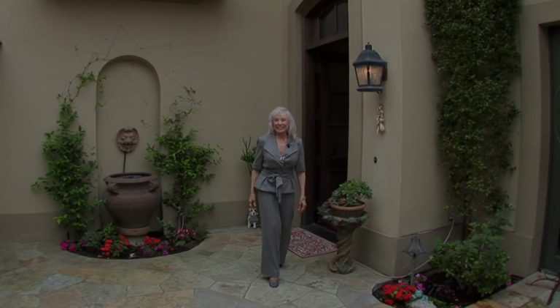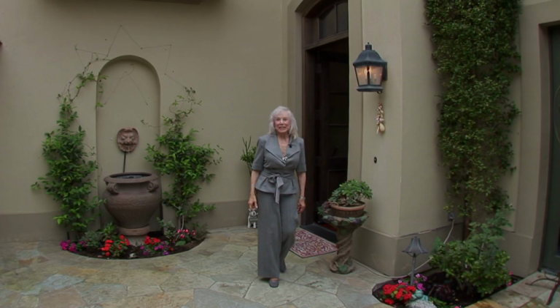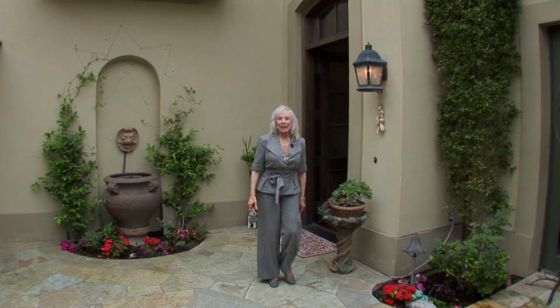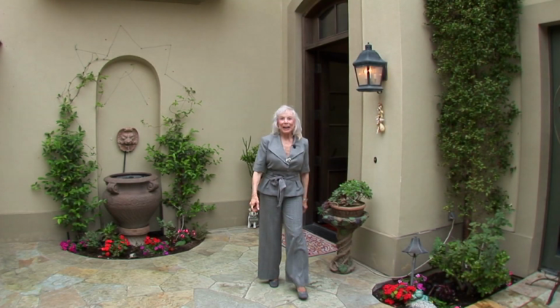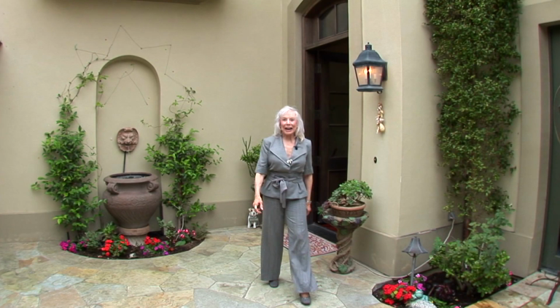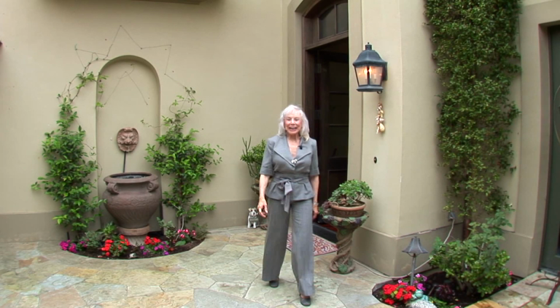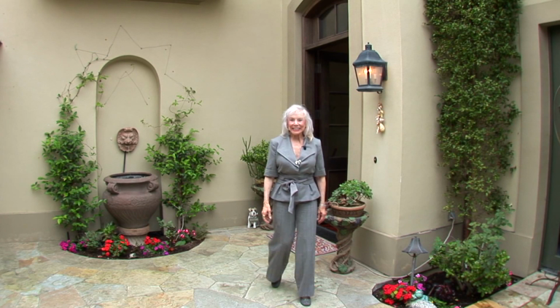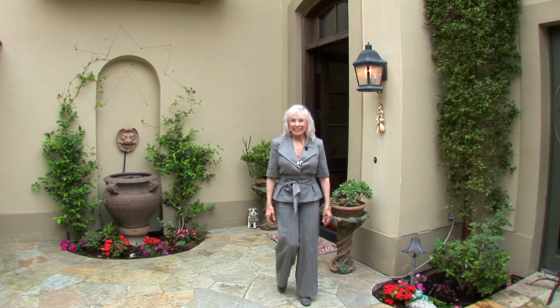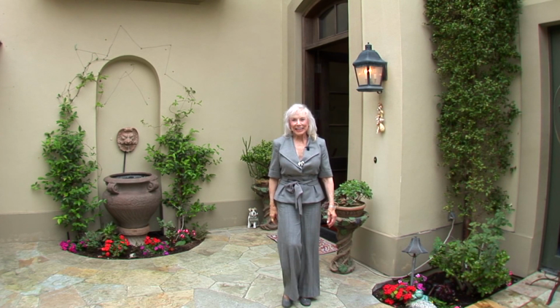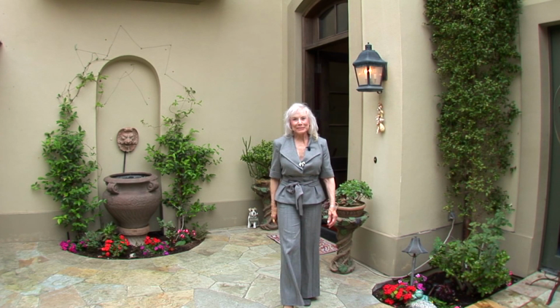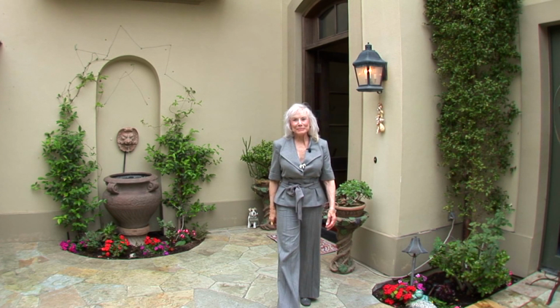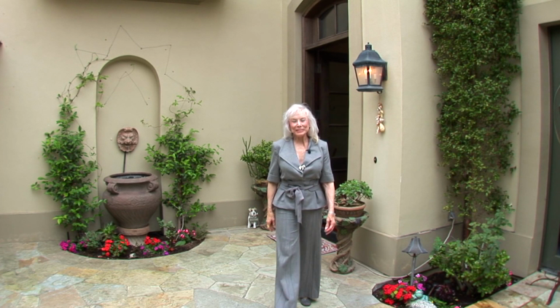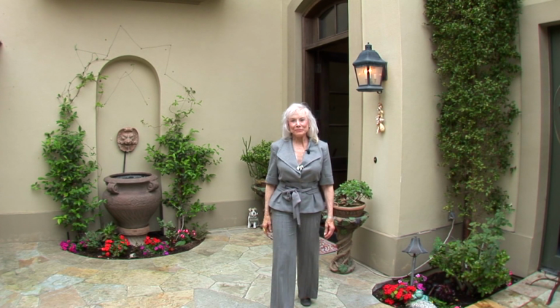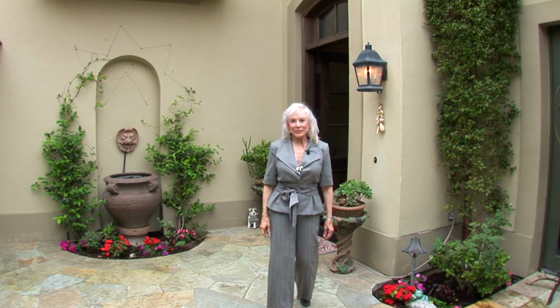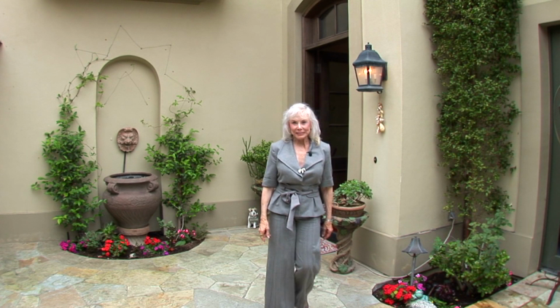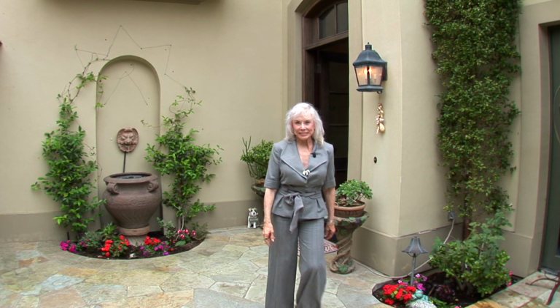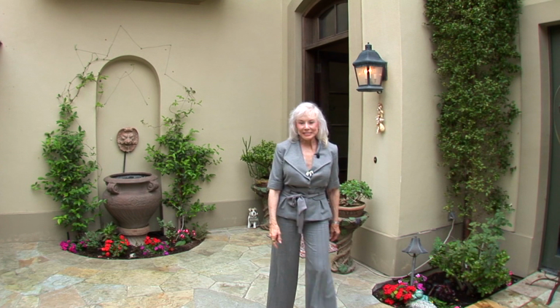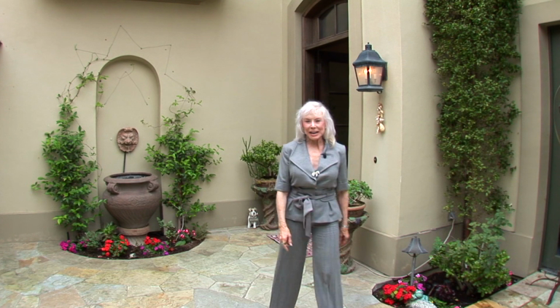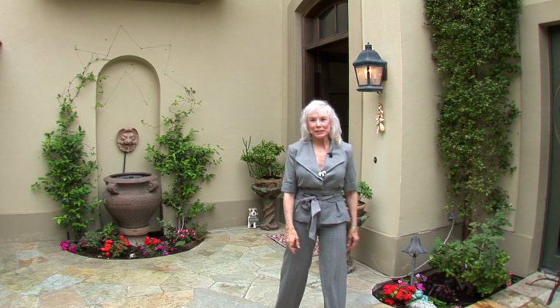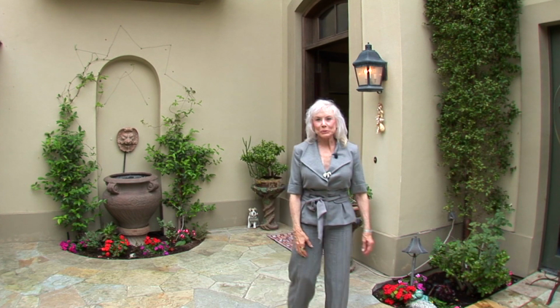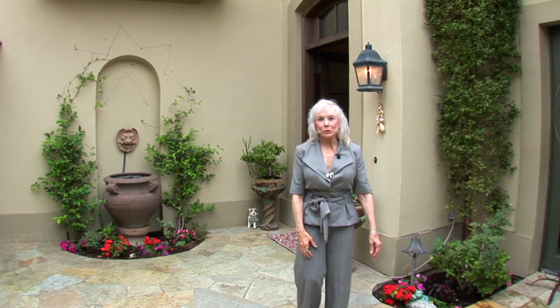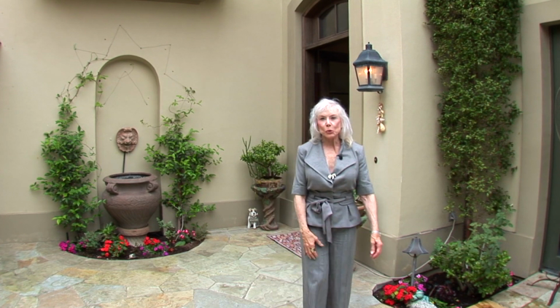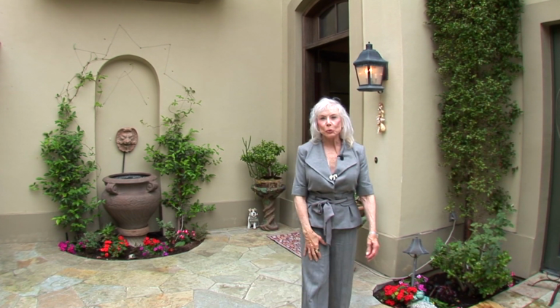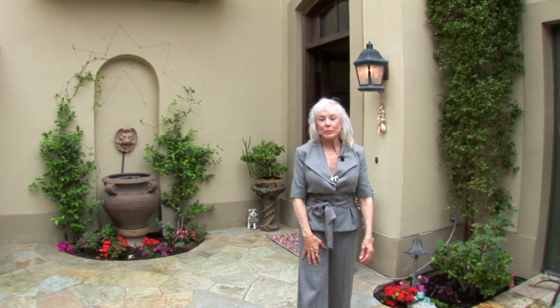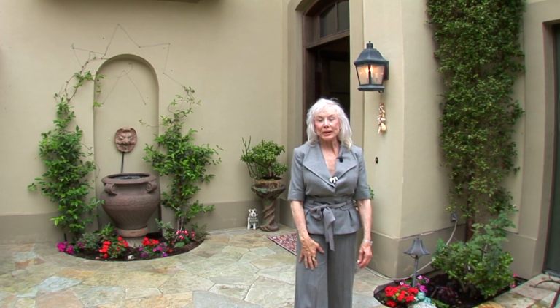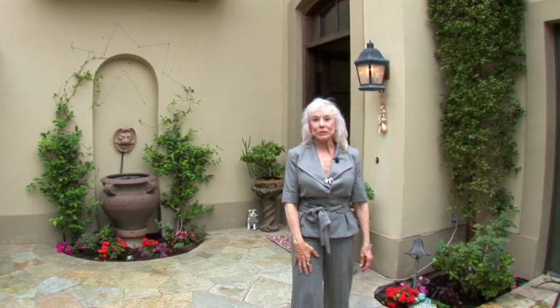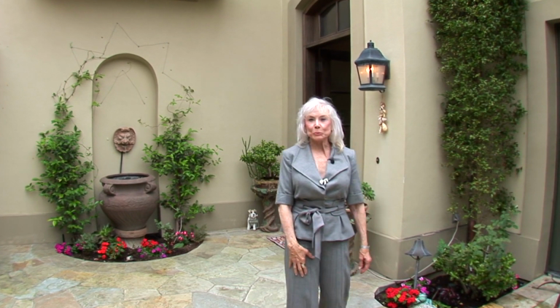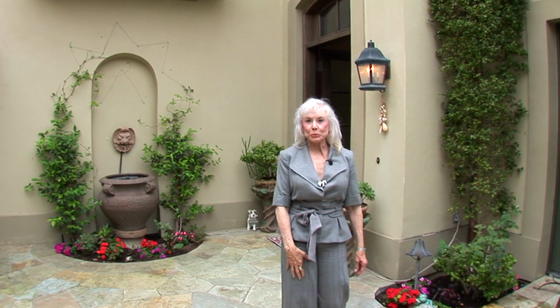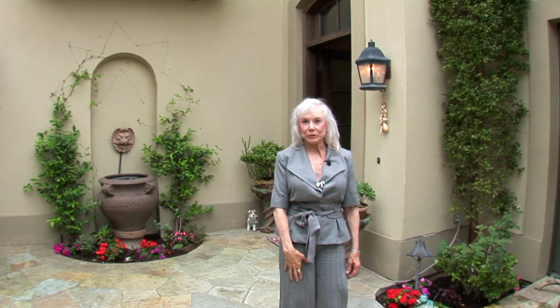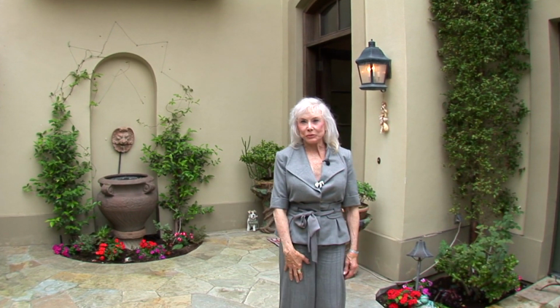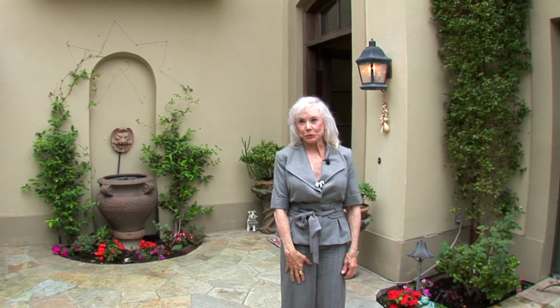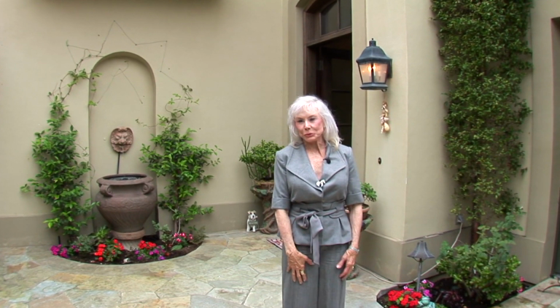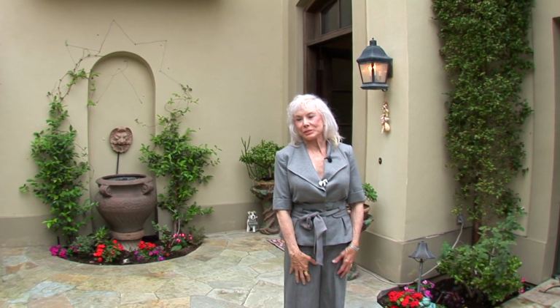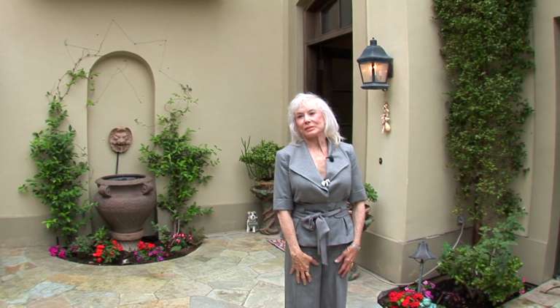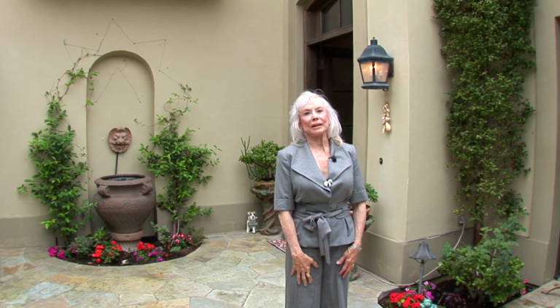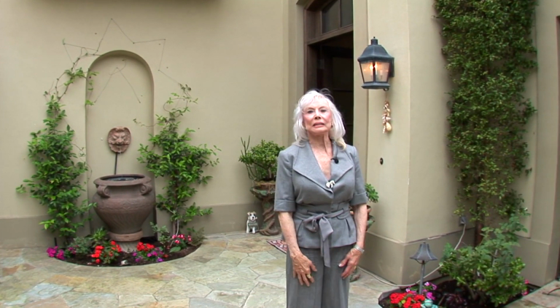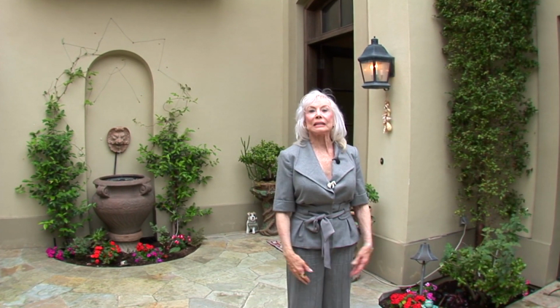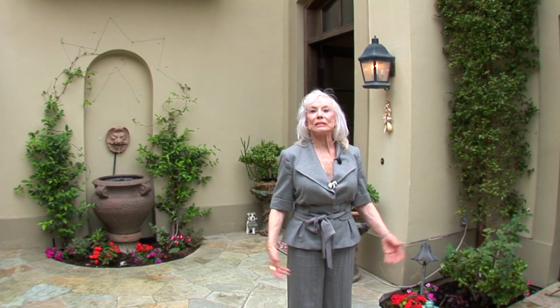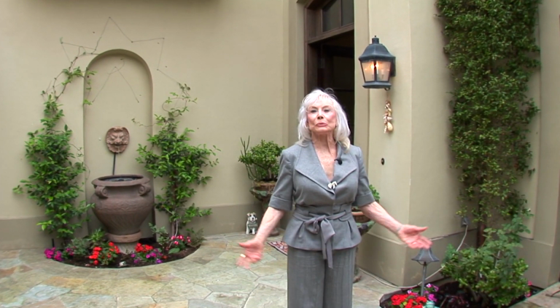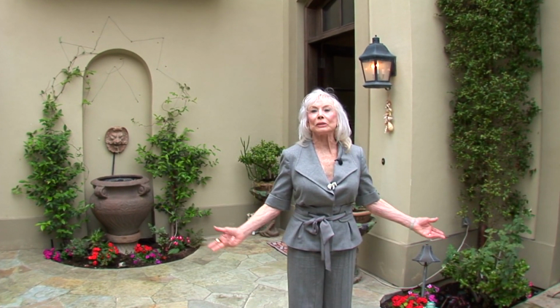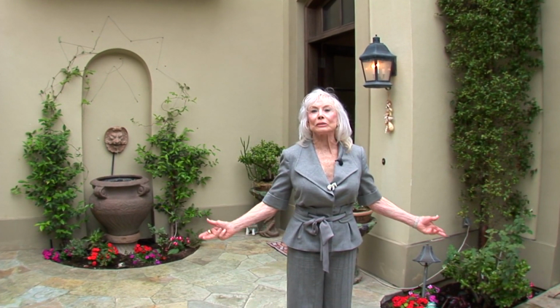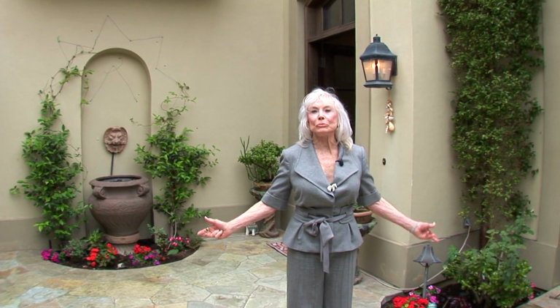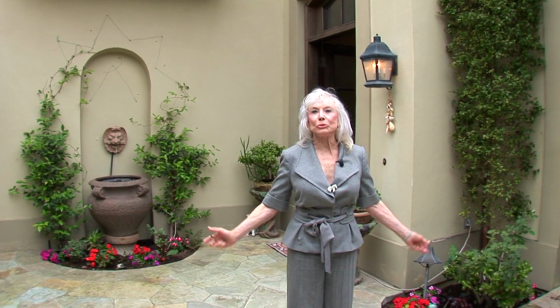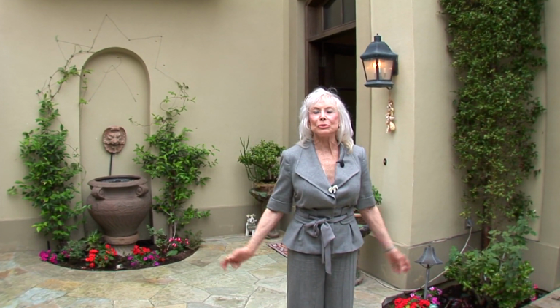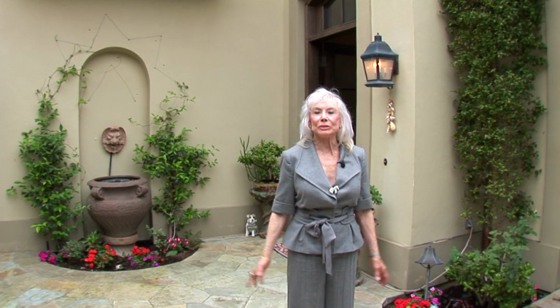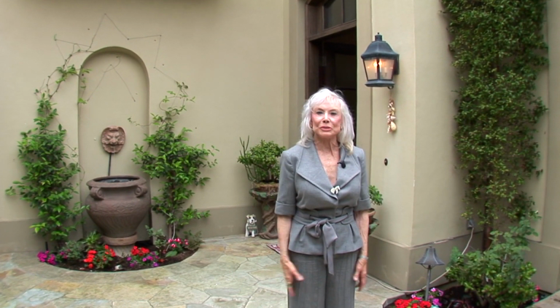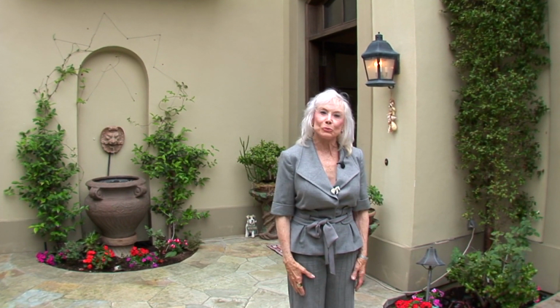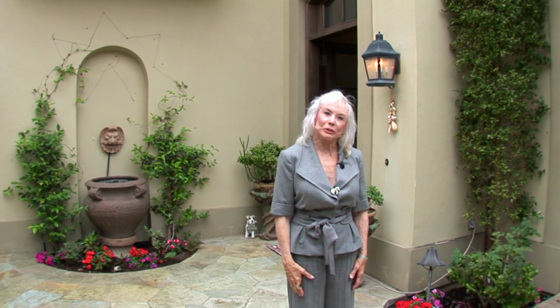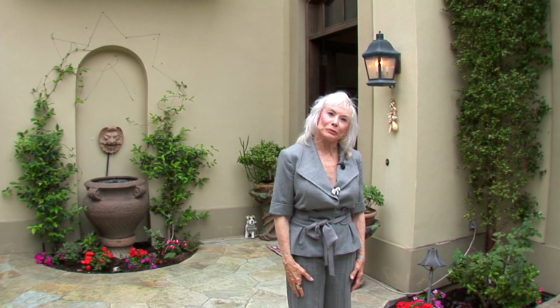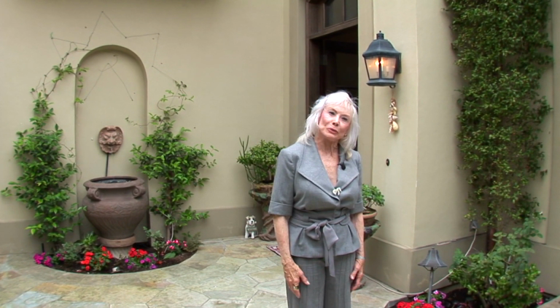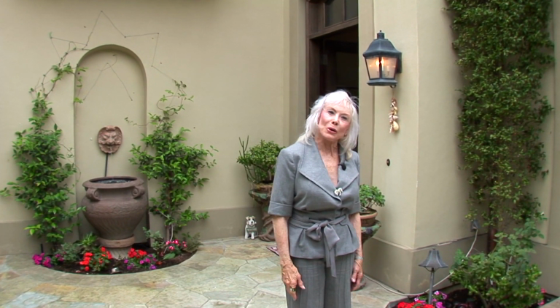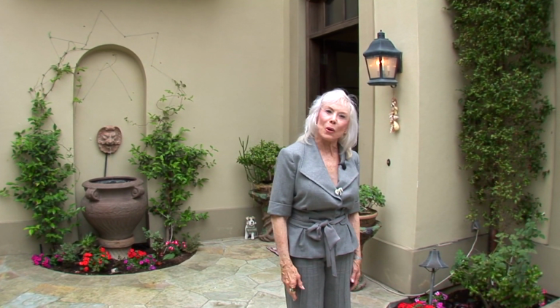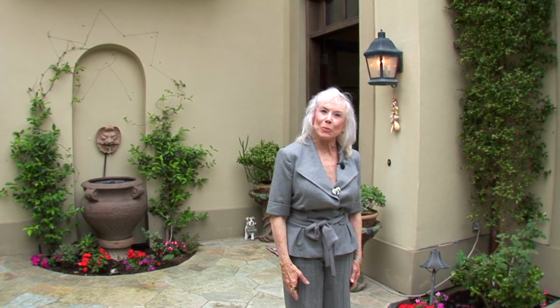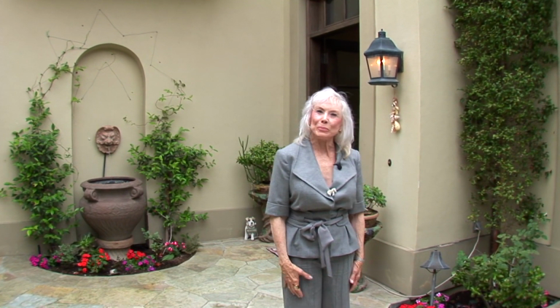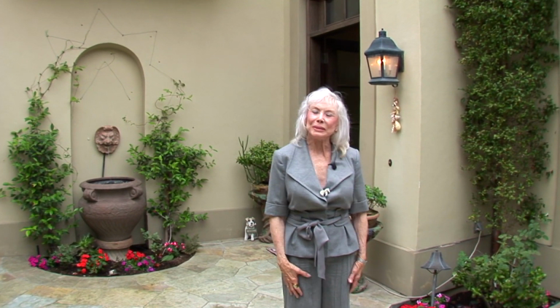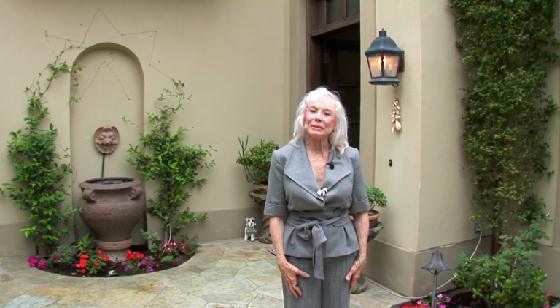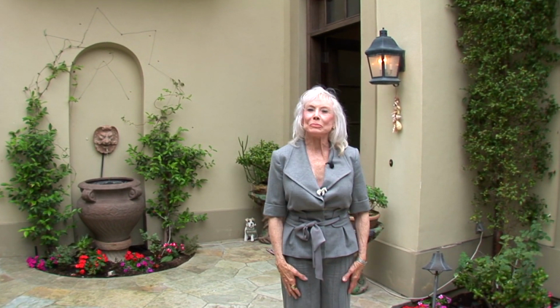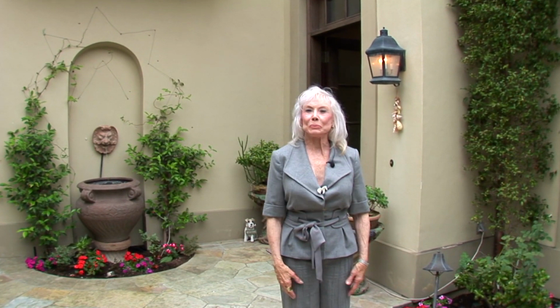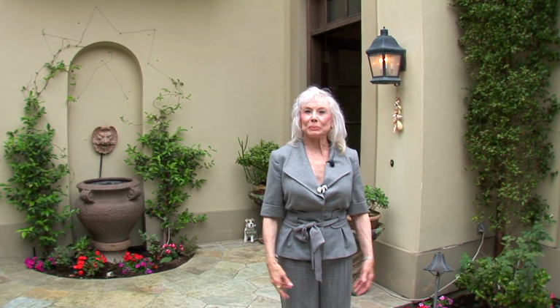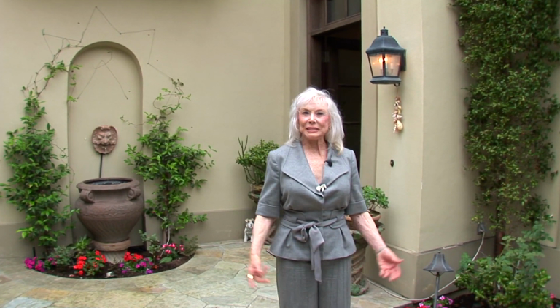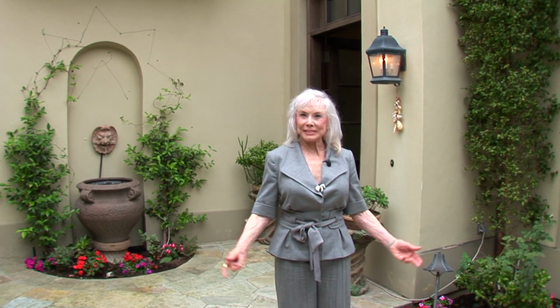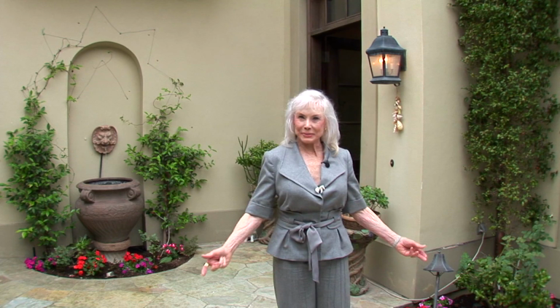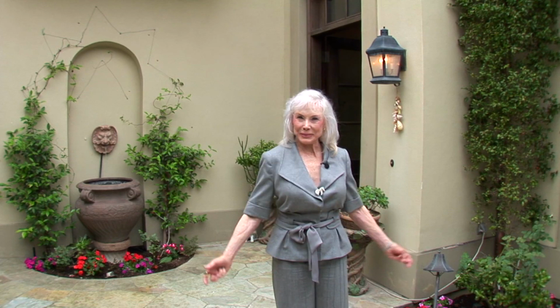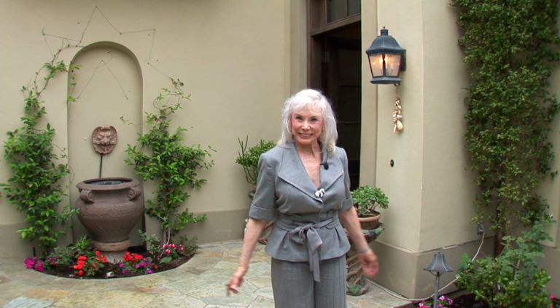Hi, I'm Lynn Valentine with Coldwell Banker Previews. I'd like to welcome you to this wonderful home. Please come in.